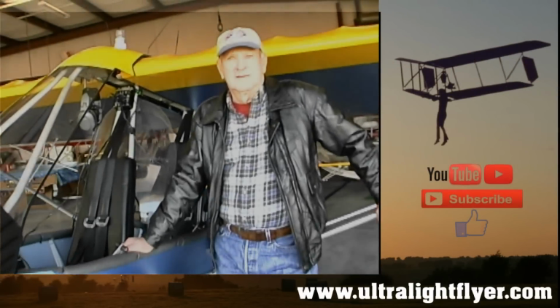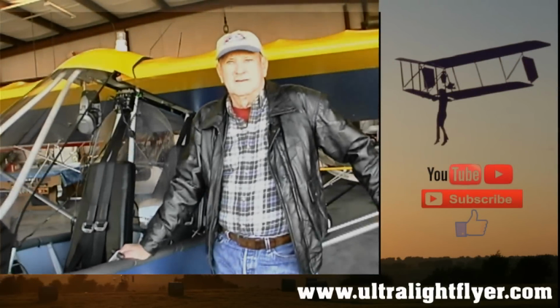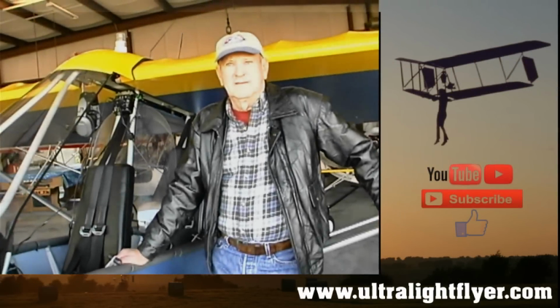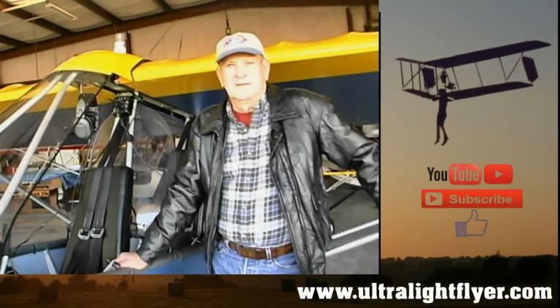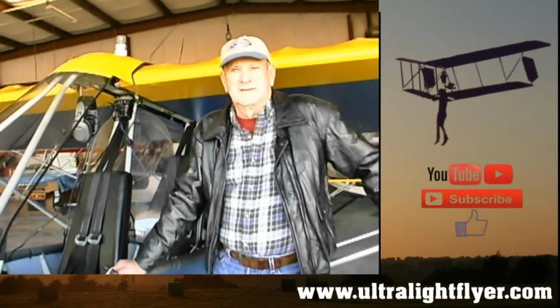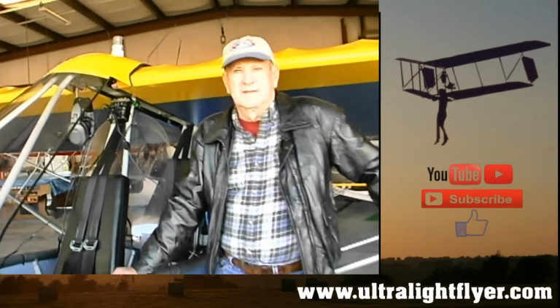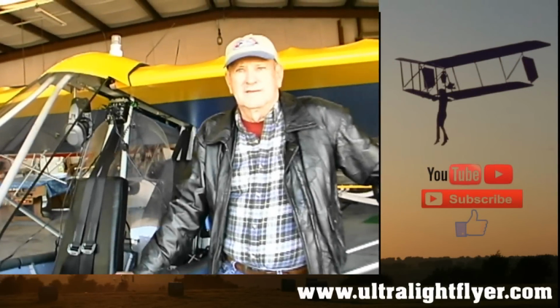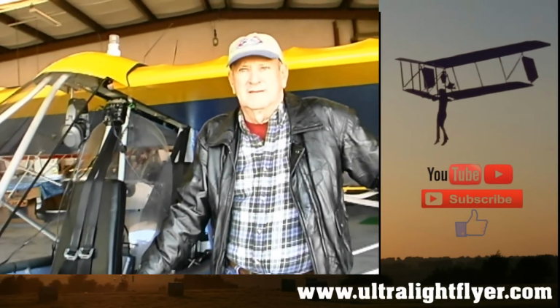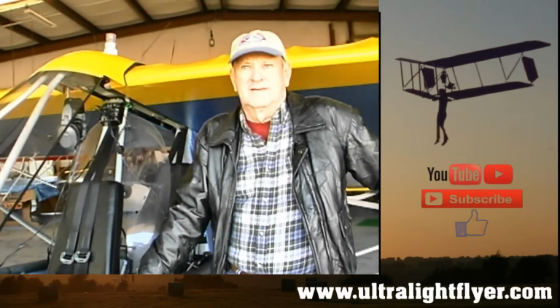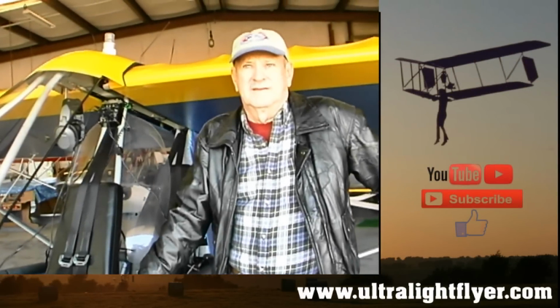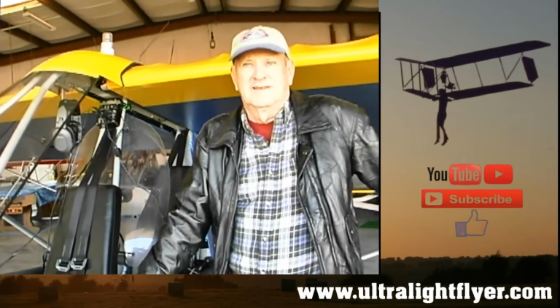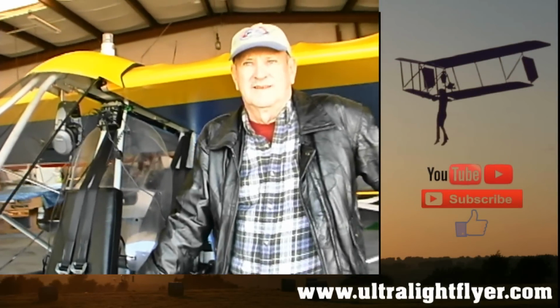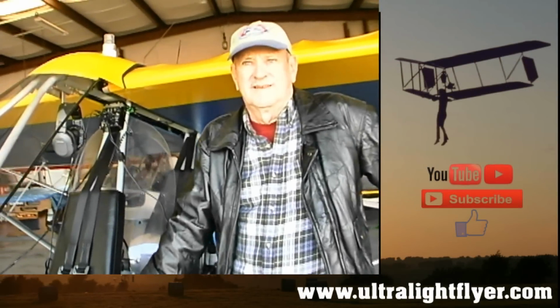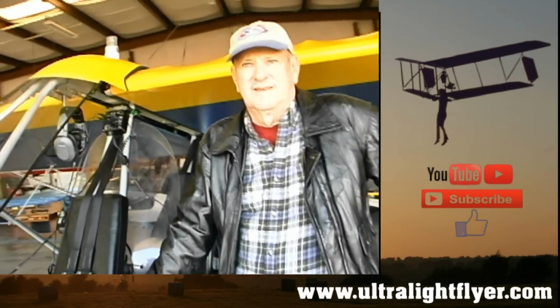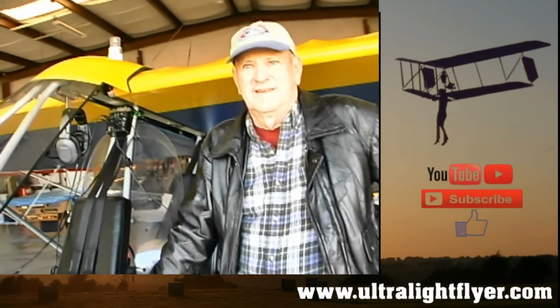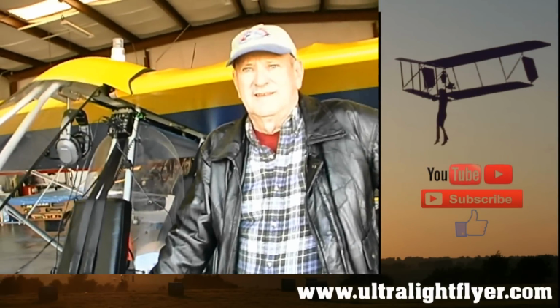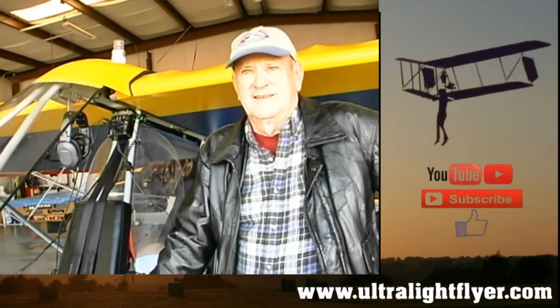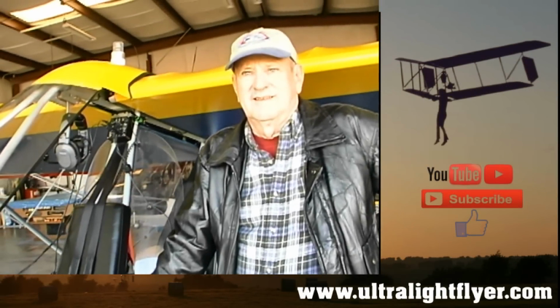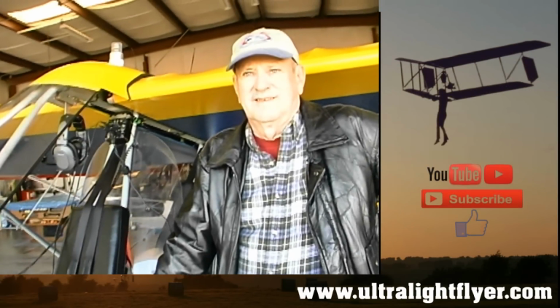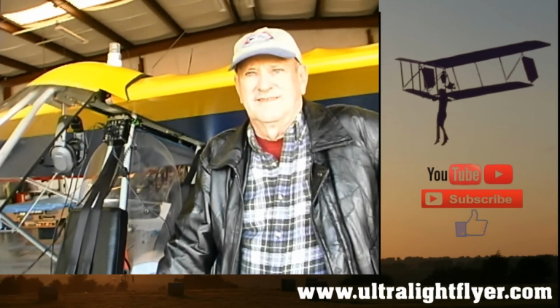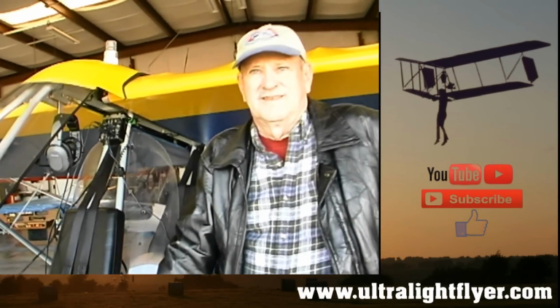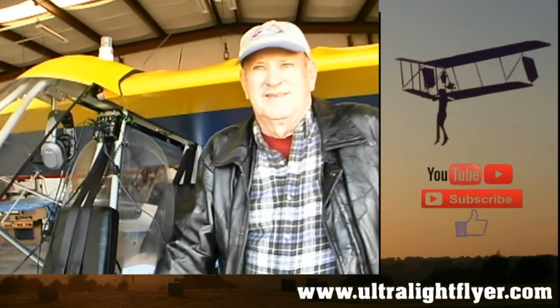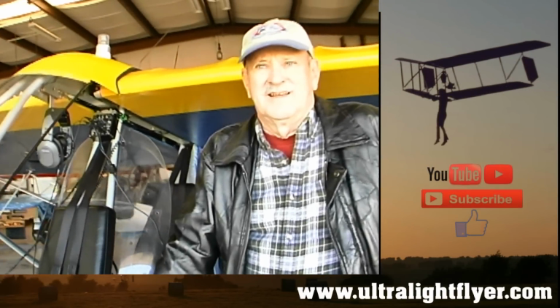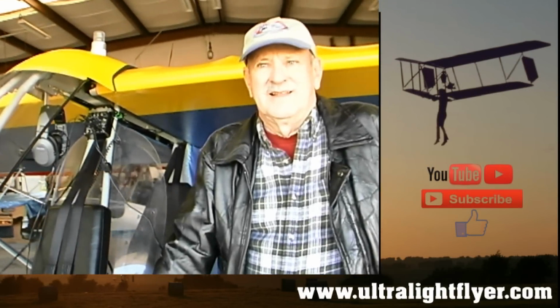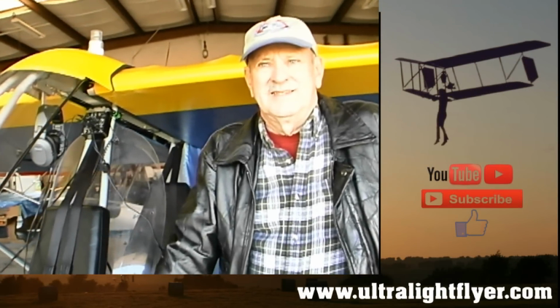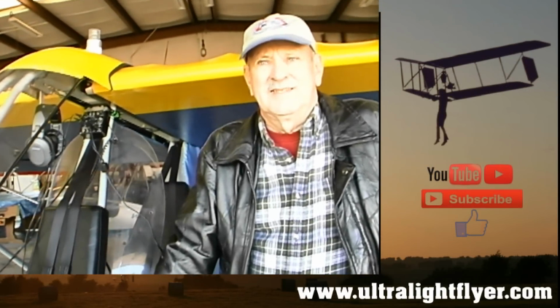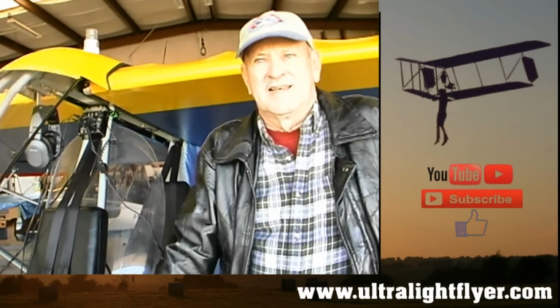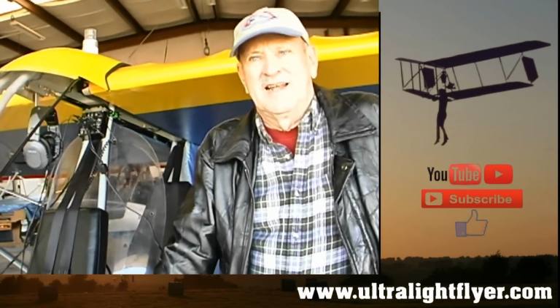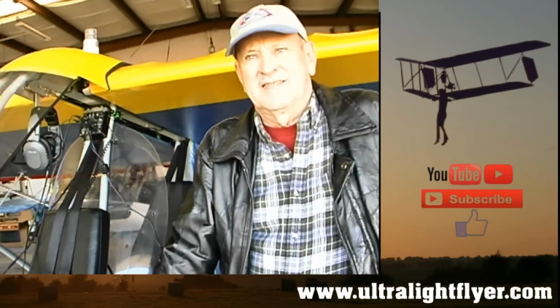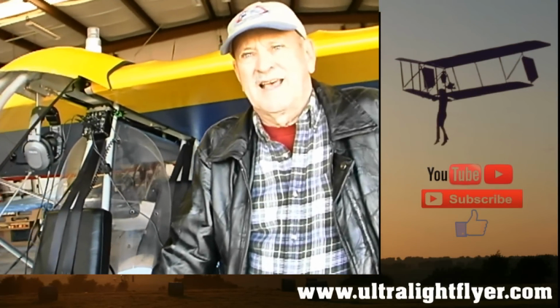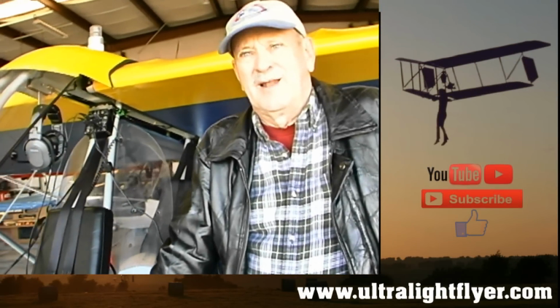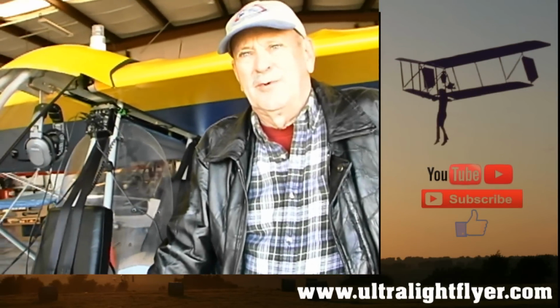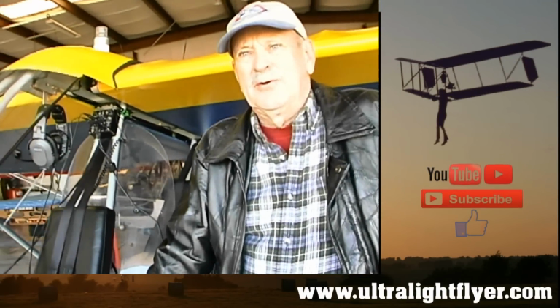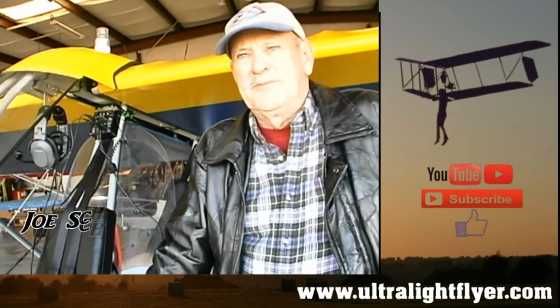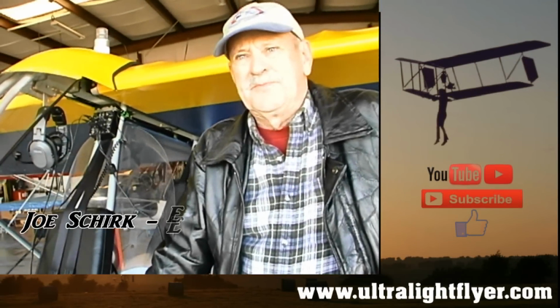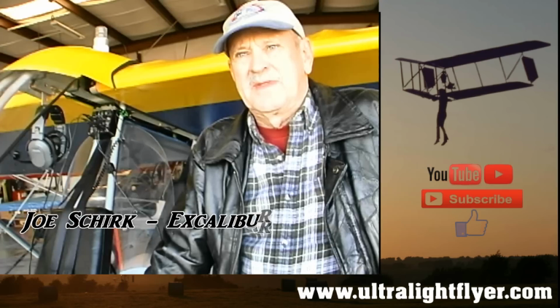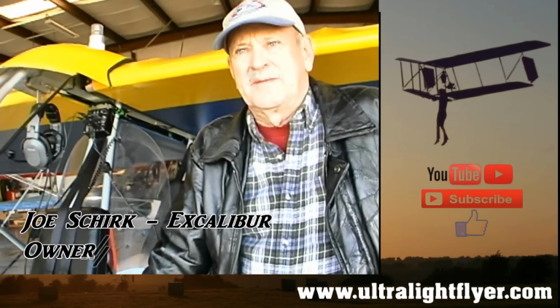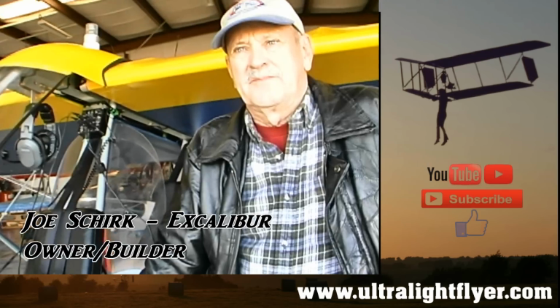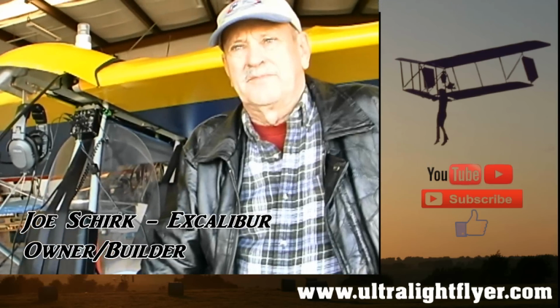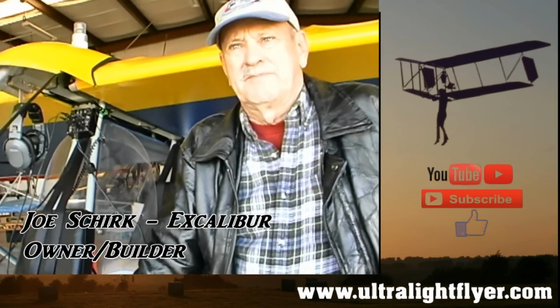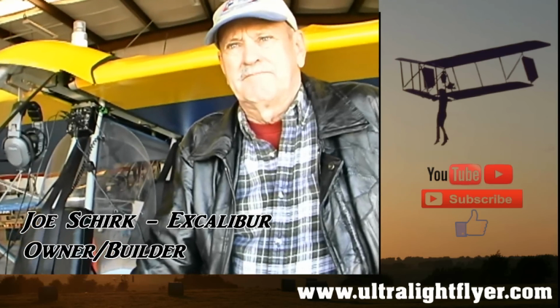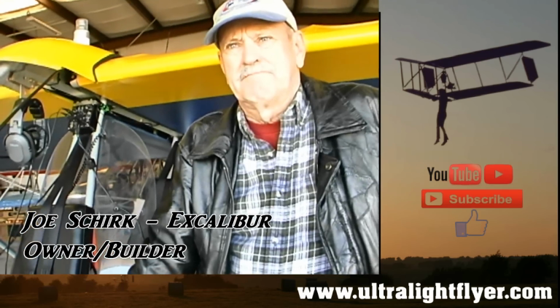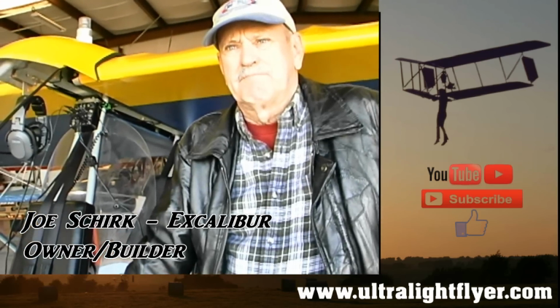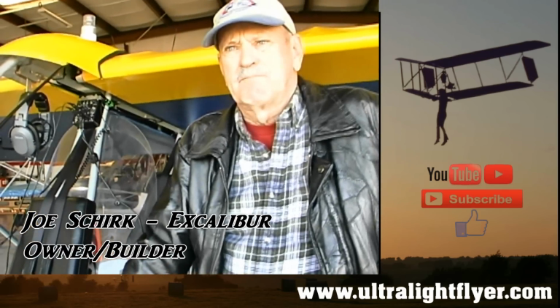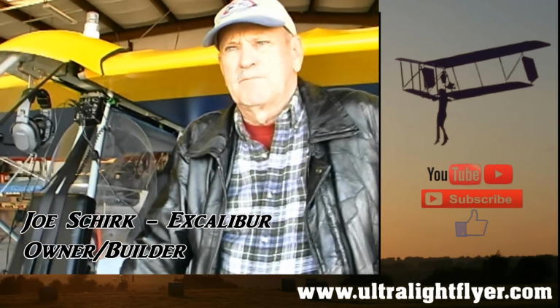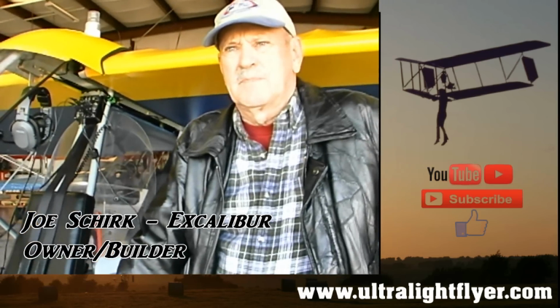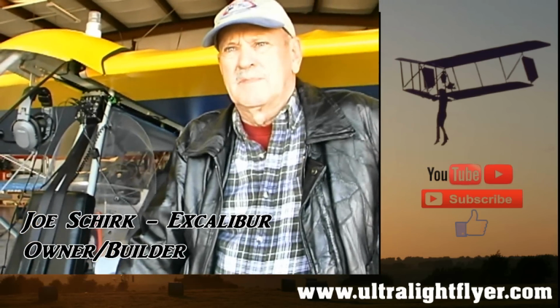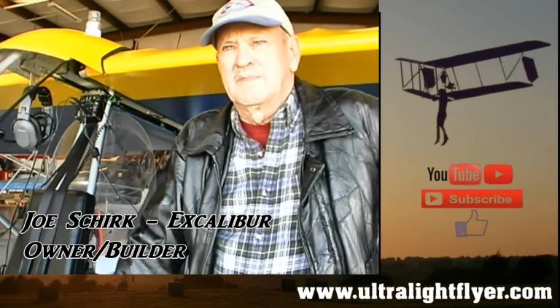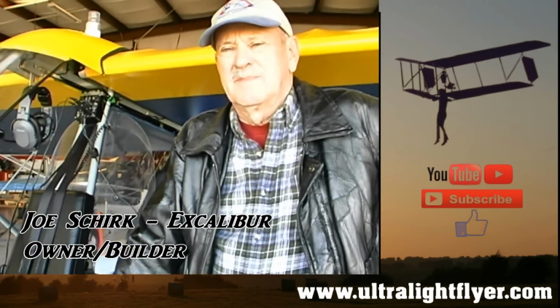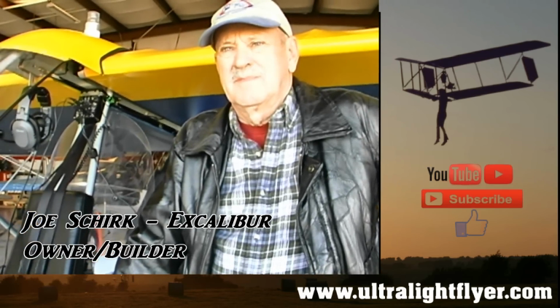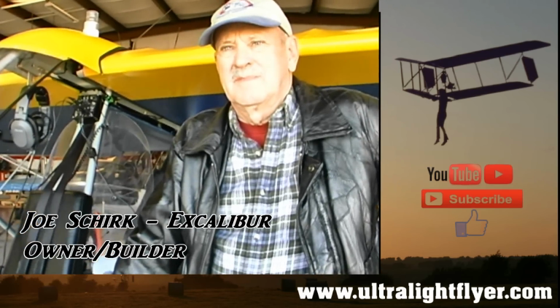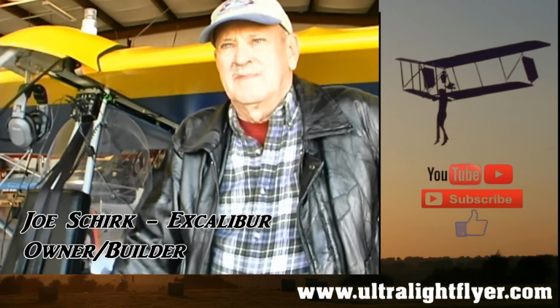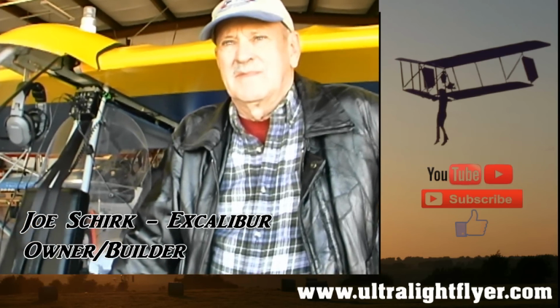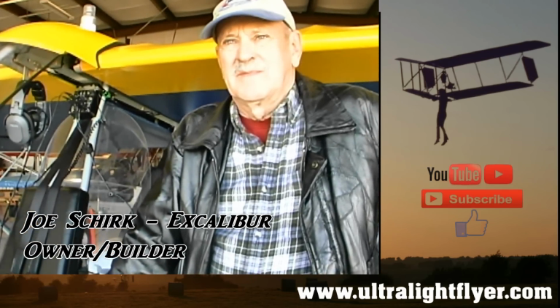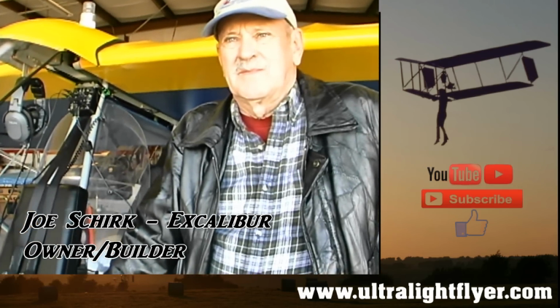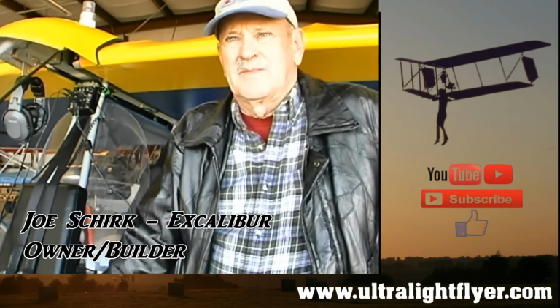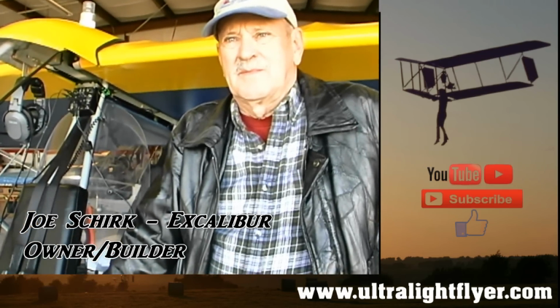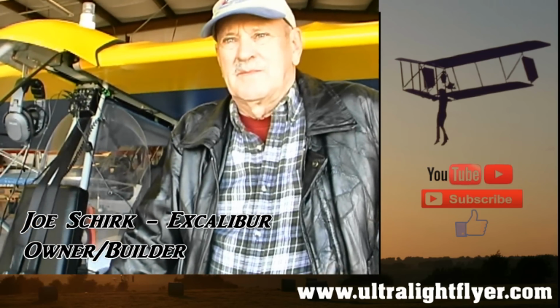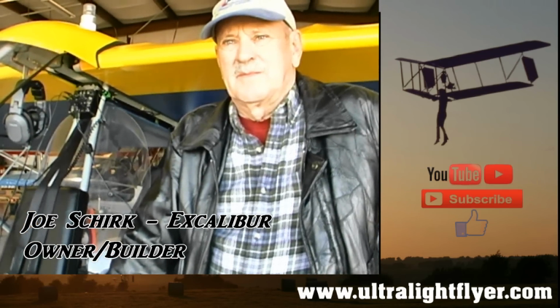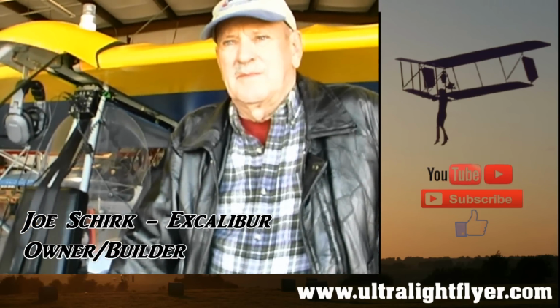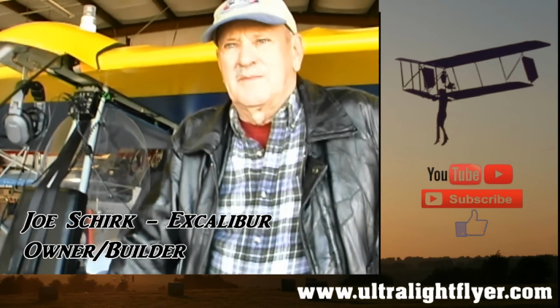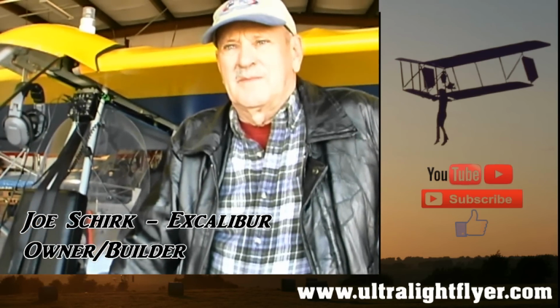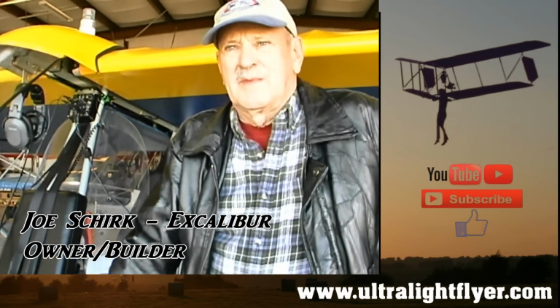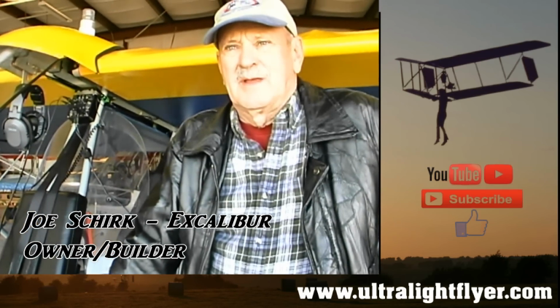You know, this is a beautiful little airplane you've got here, what's it called? This is an Excalibur. Now, how did you get involved in the Excalibur aircraft?